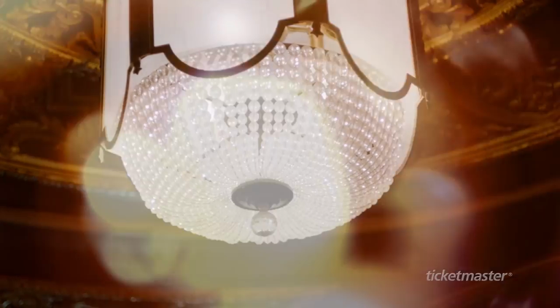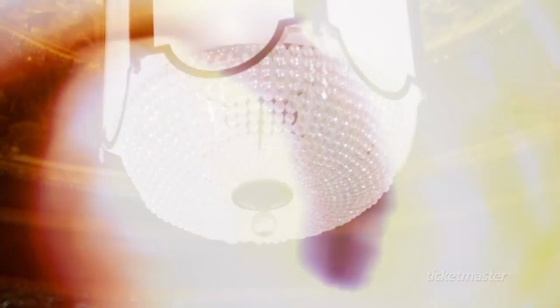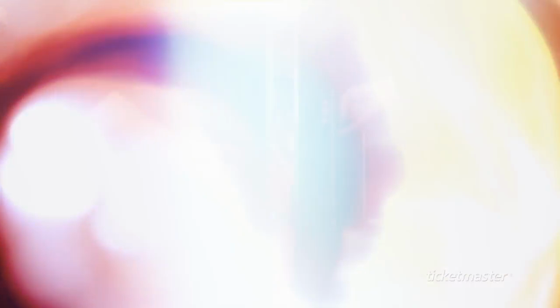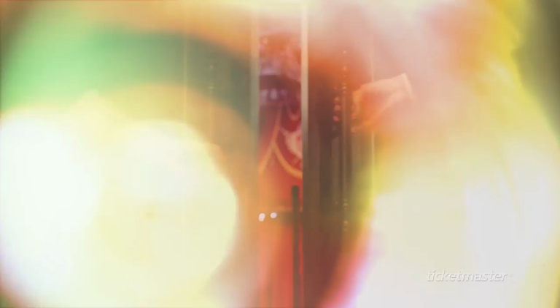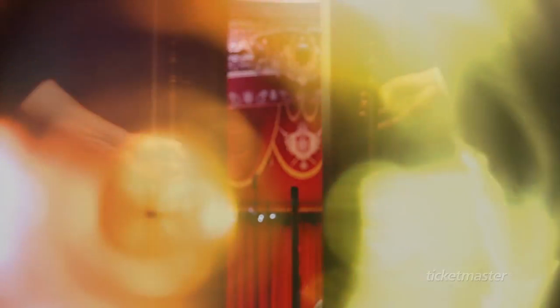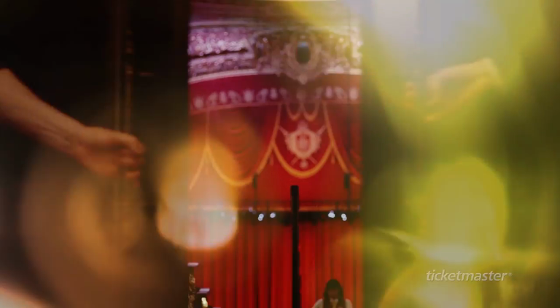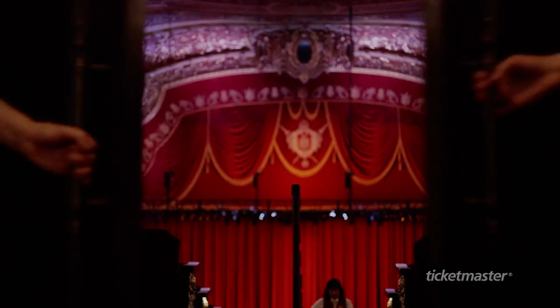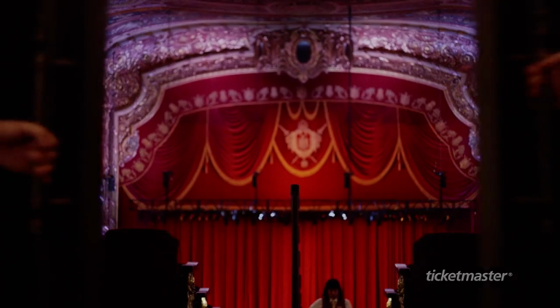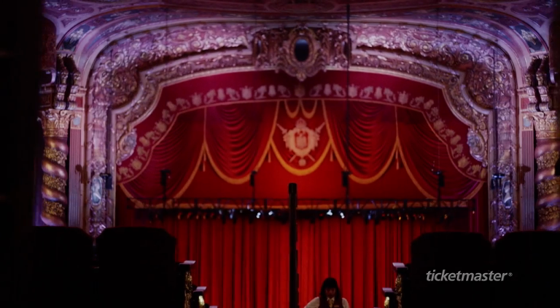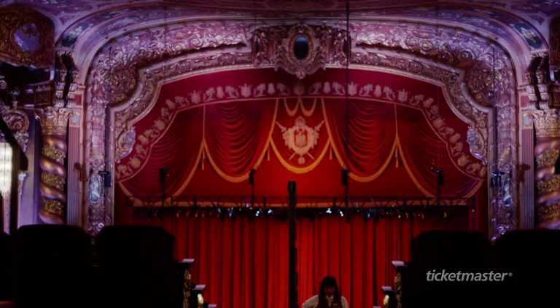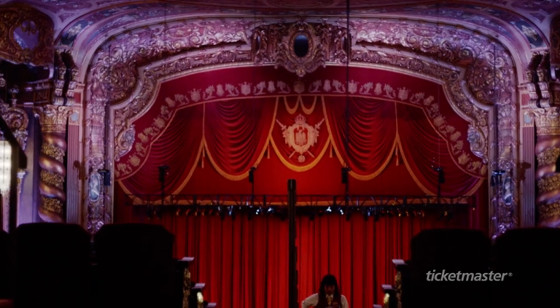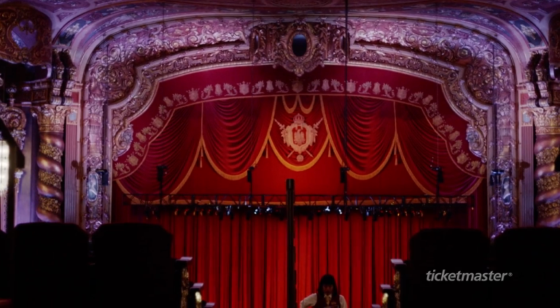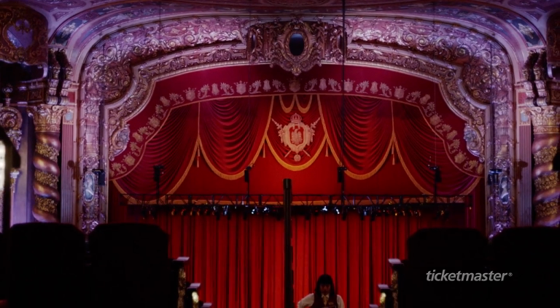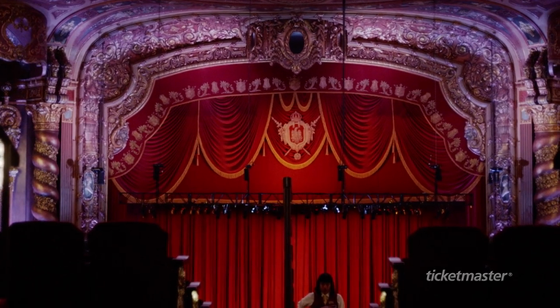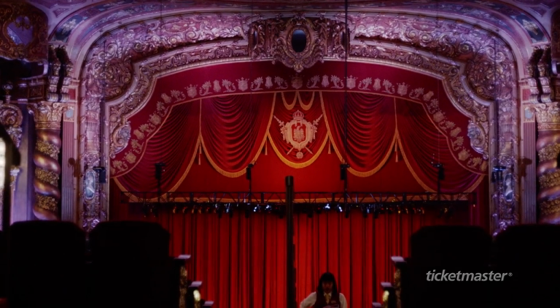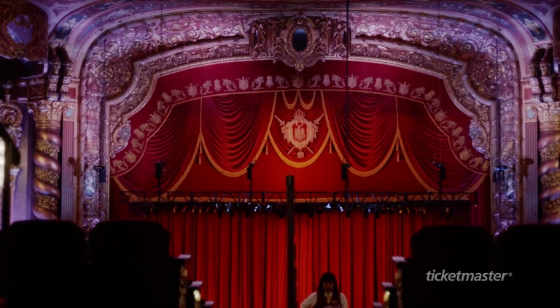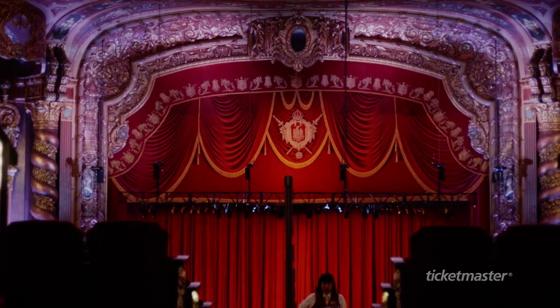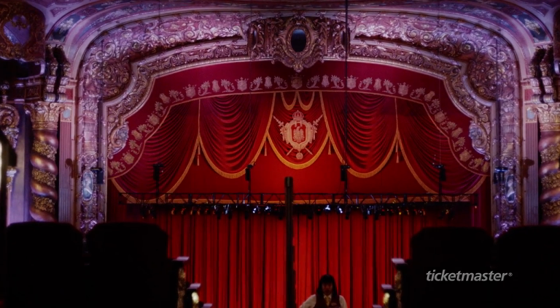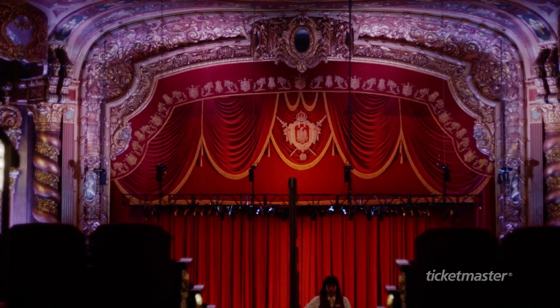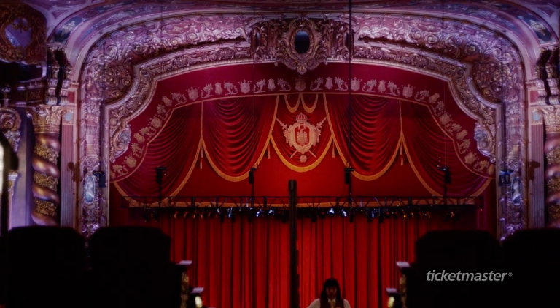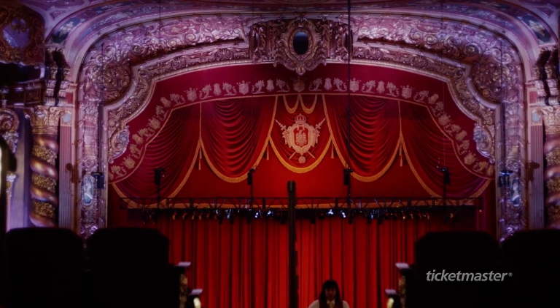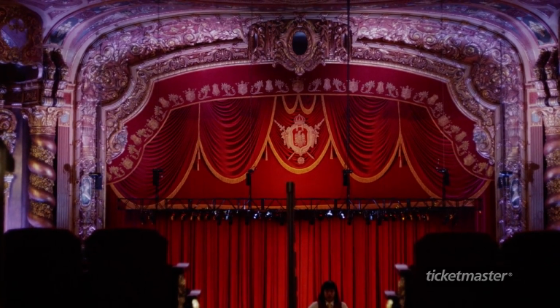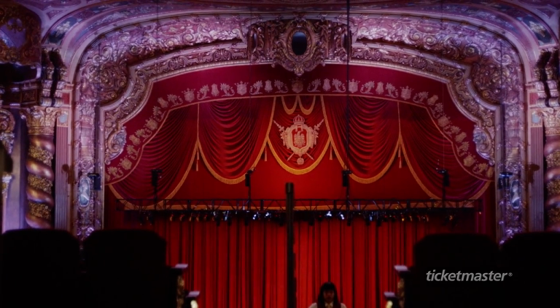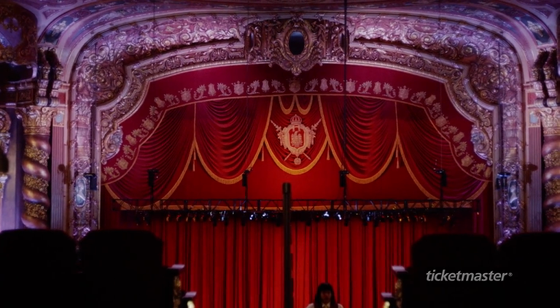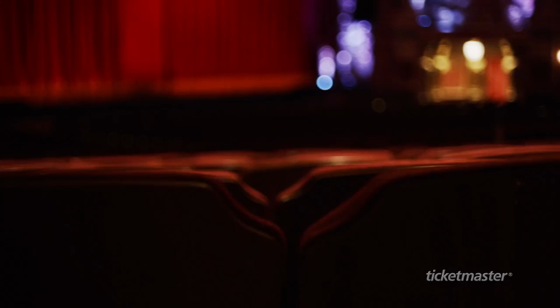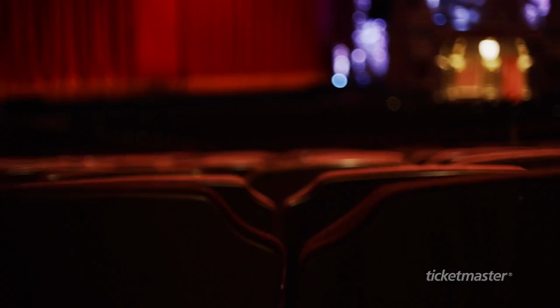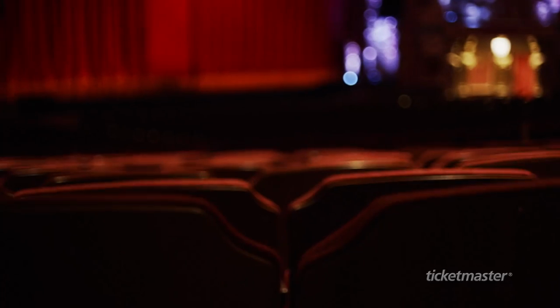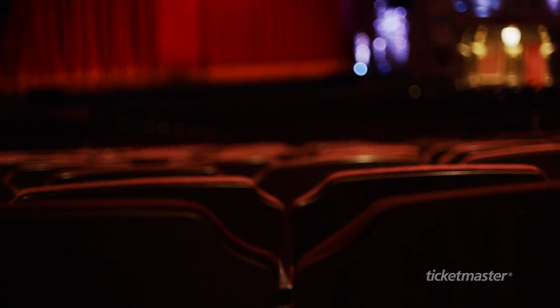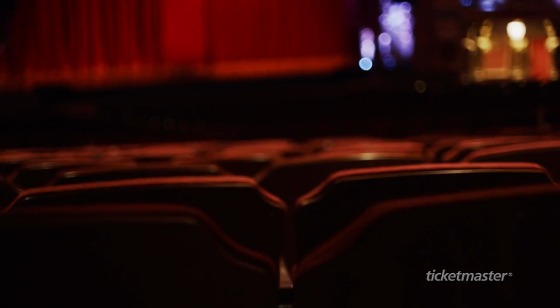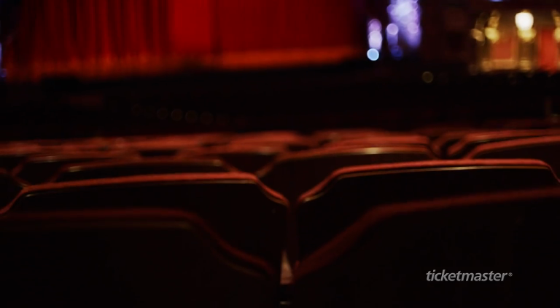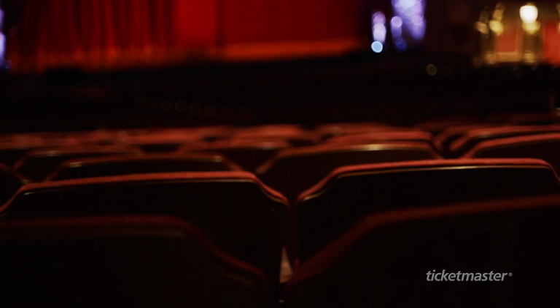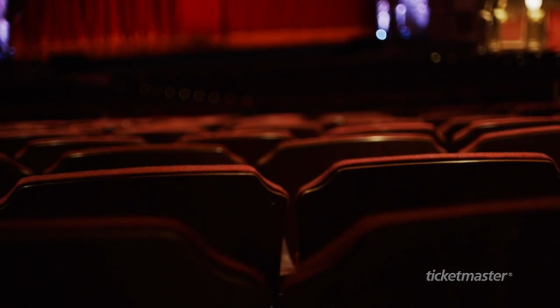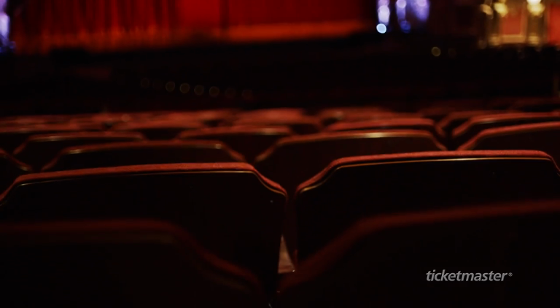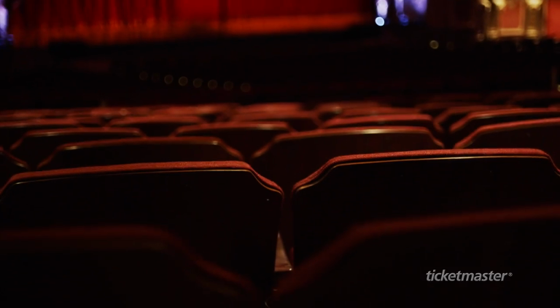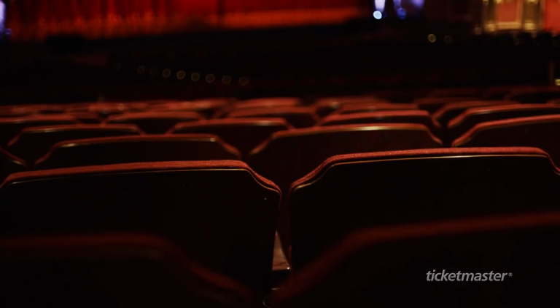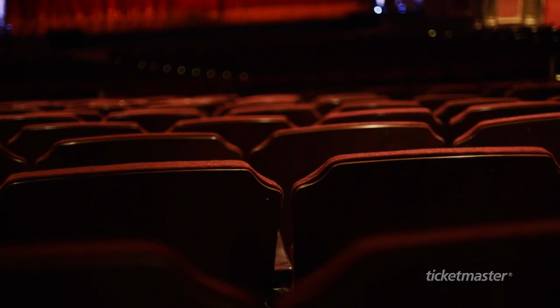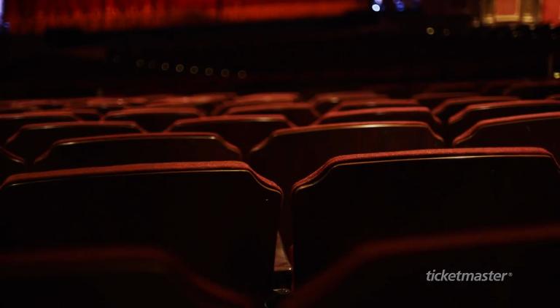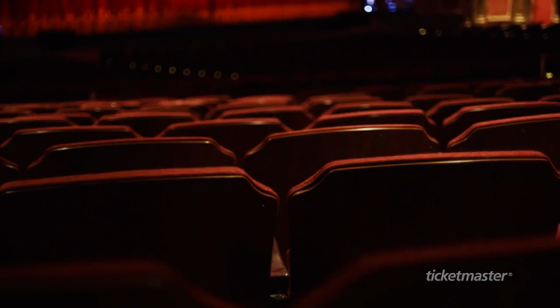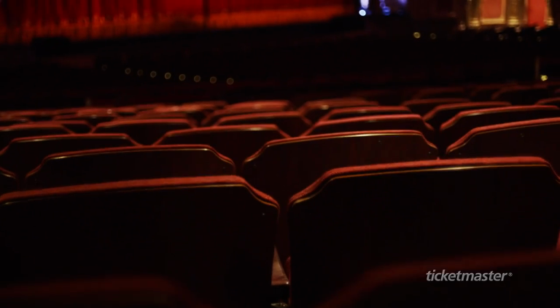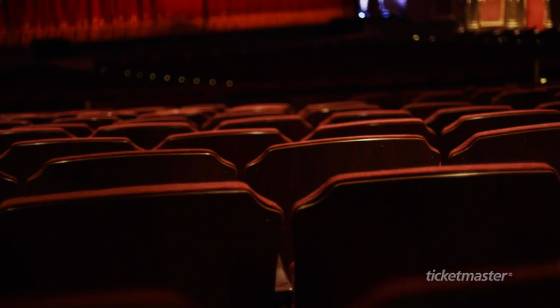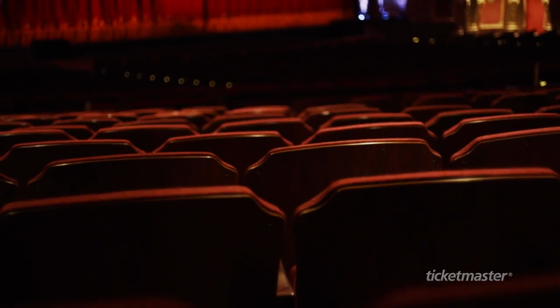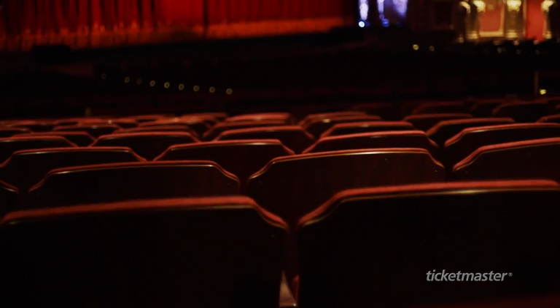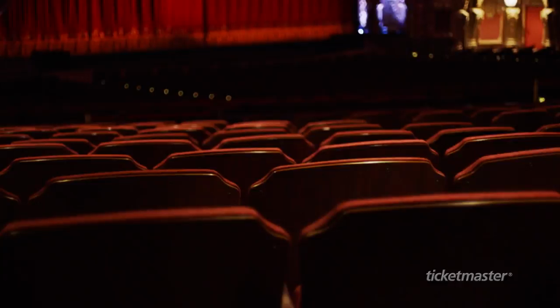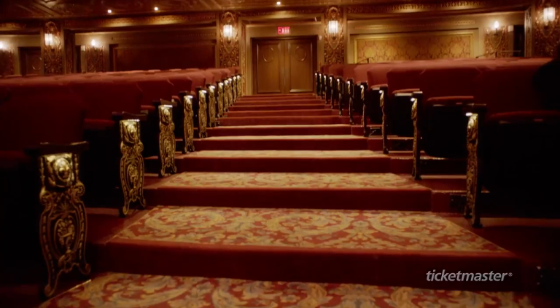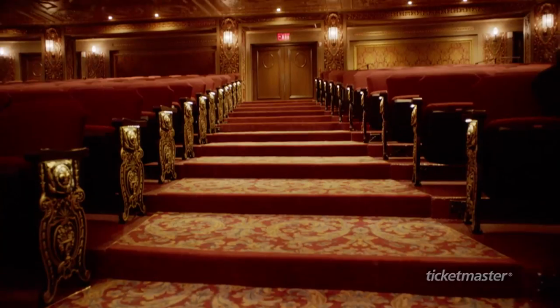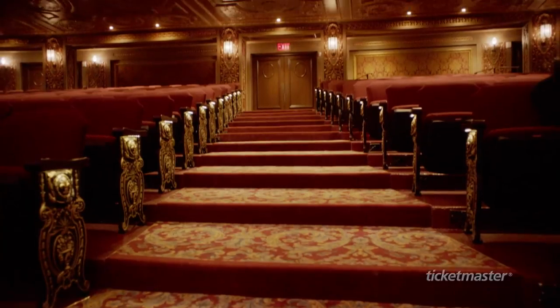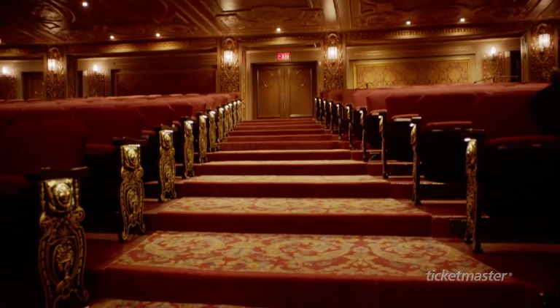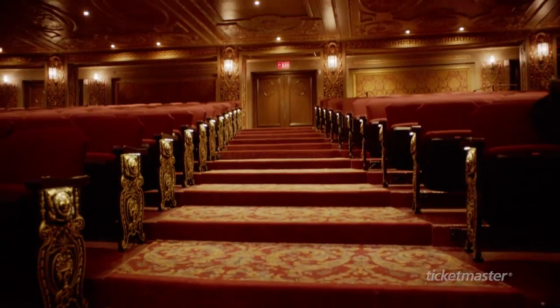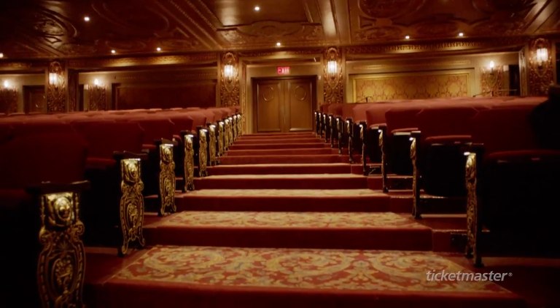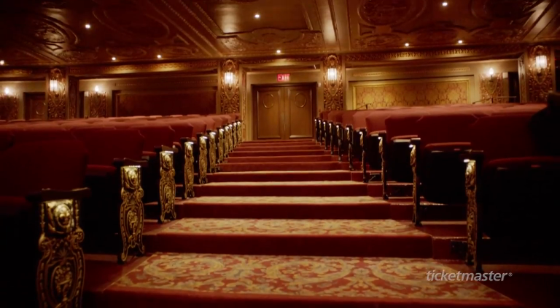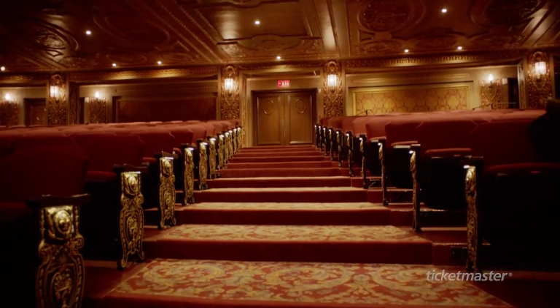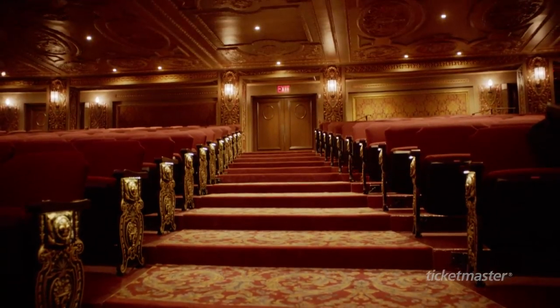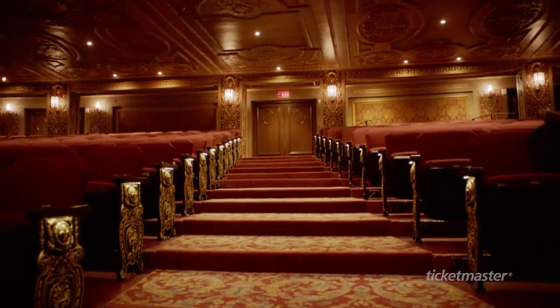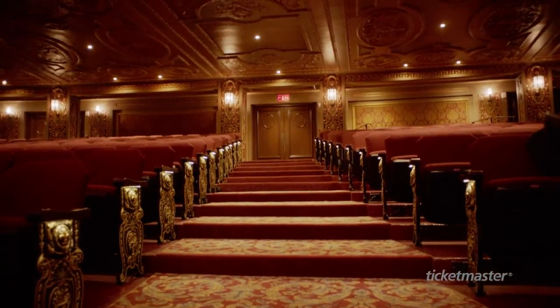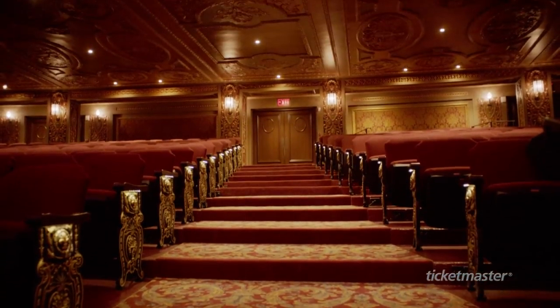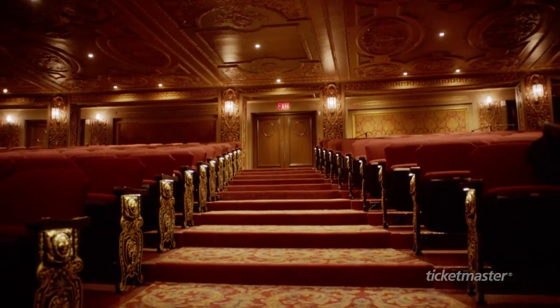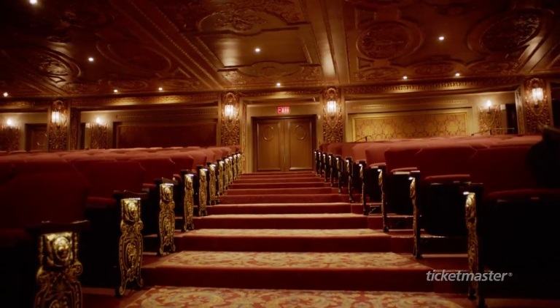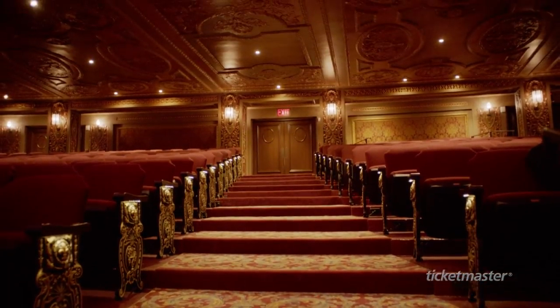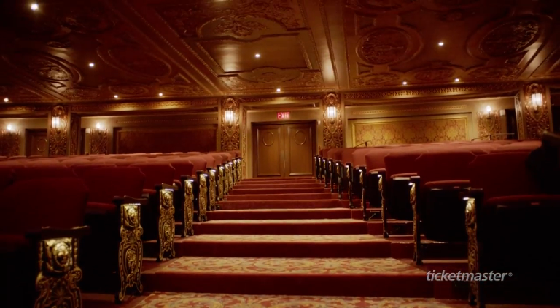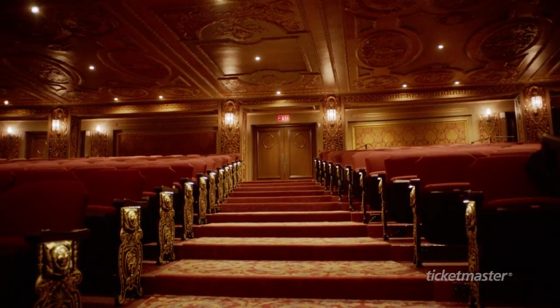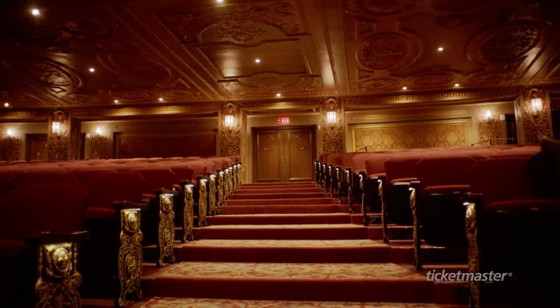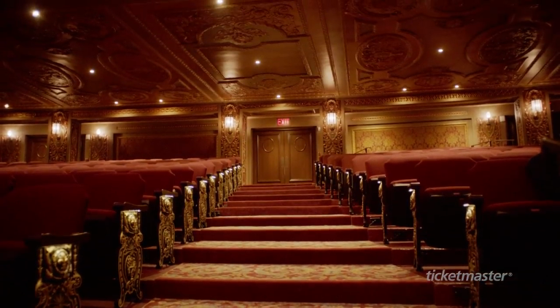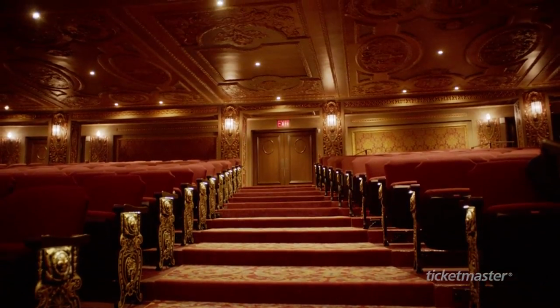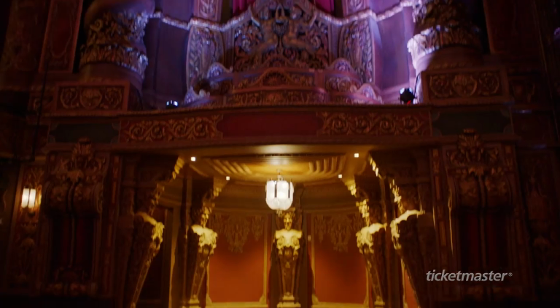Part of the restoration was bringing everything up to date. We've made the seats larger. We've re-poured the concrete on the floors so that they're sloped.